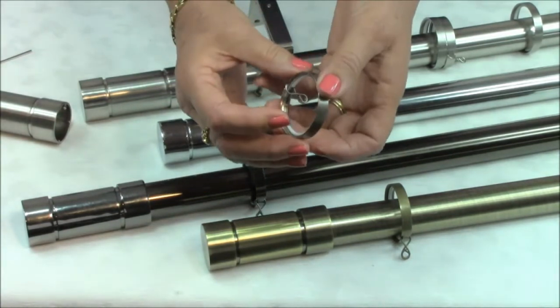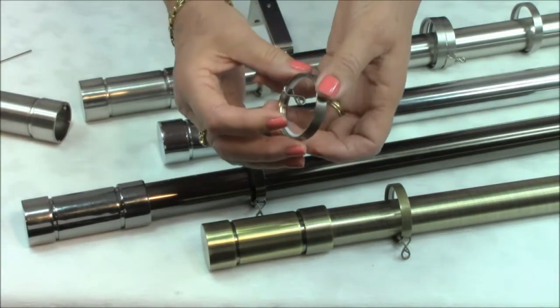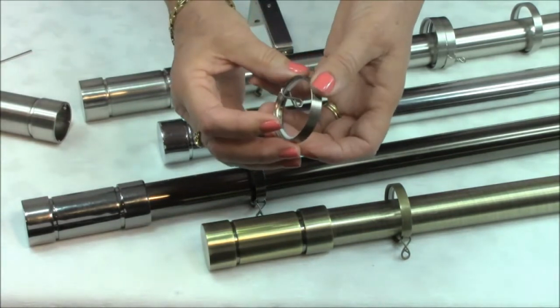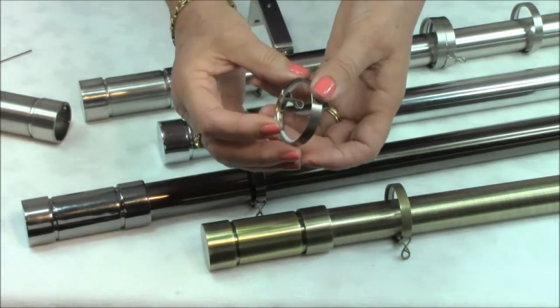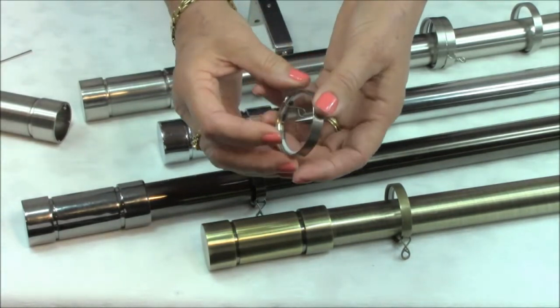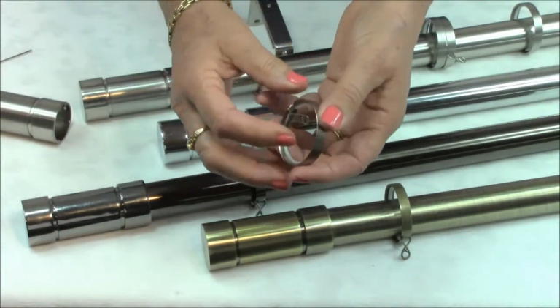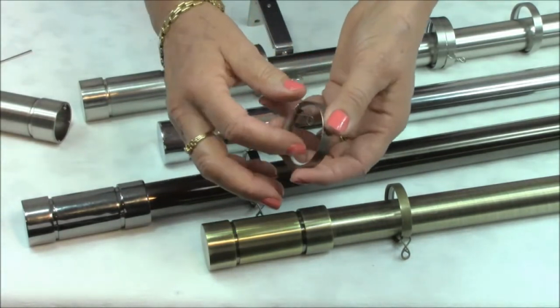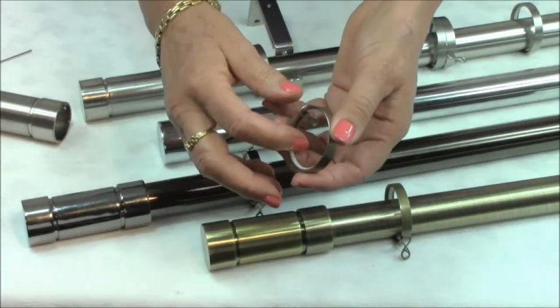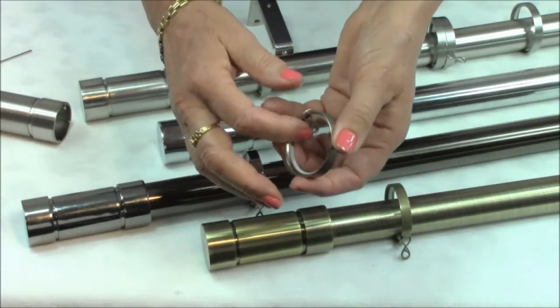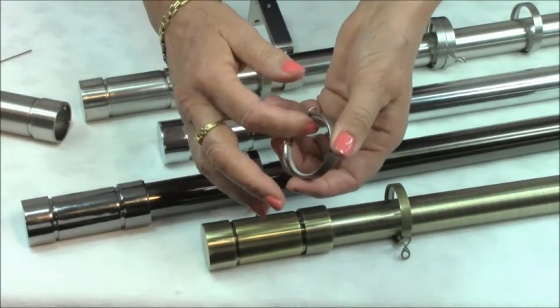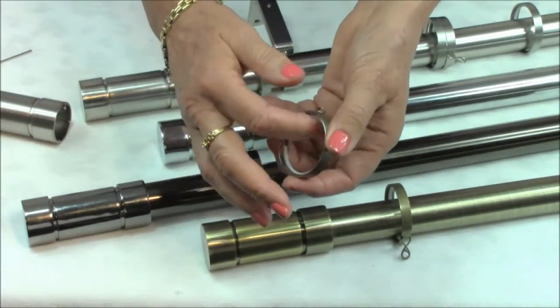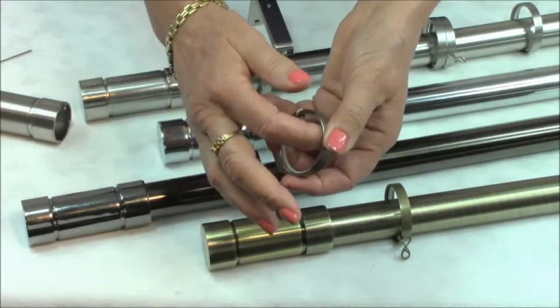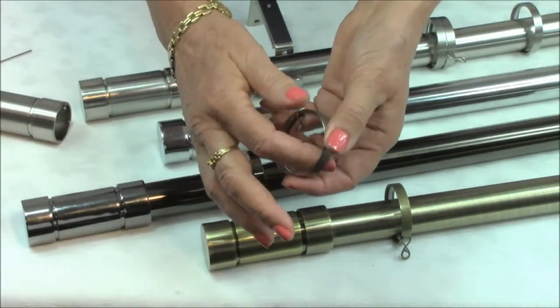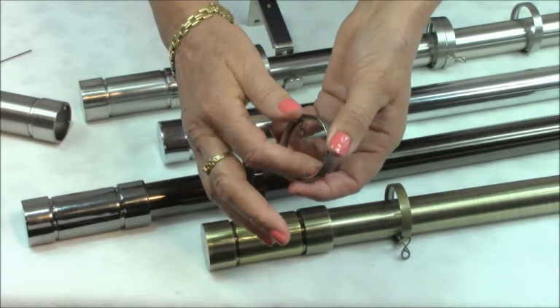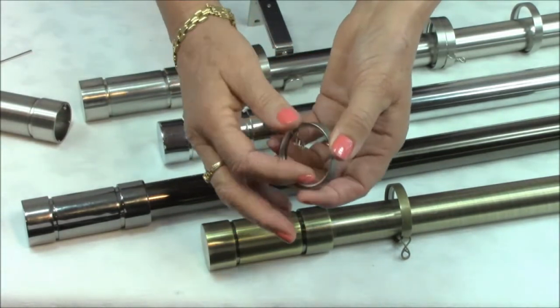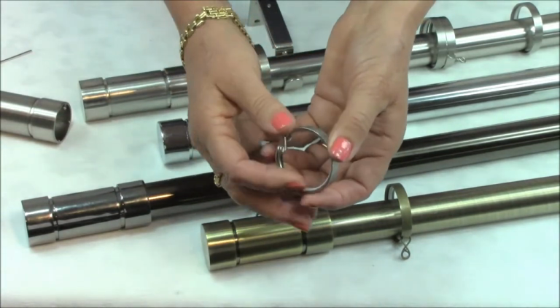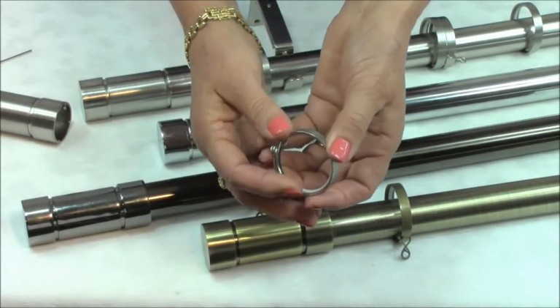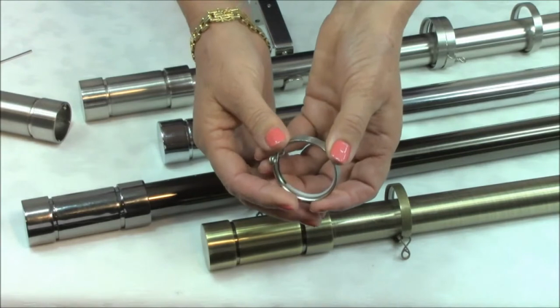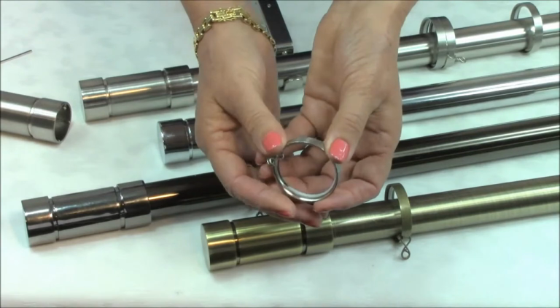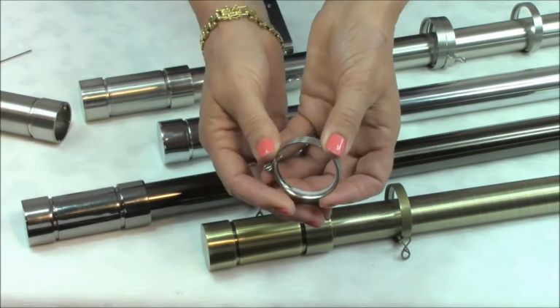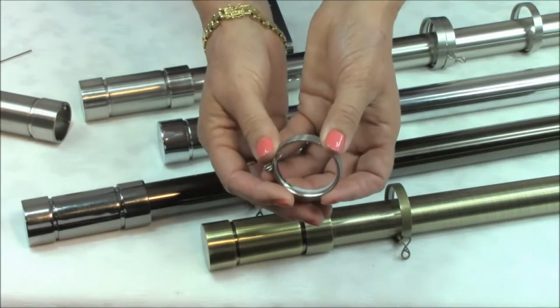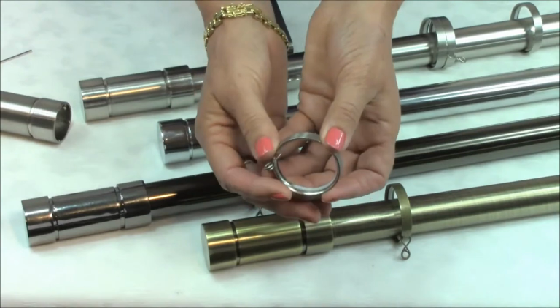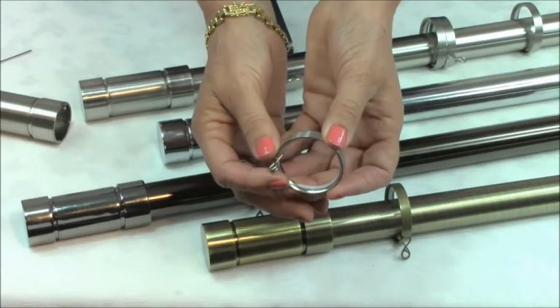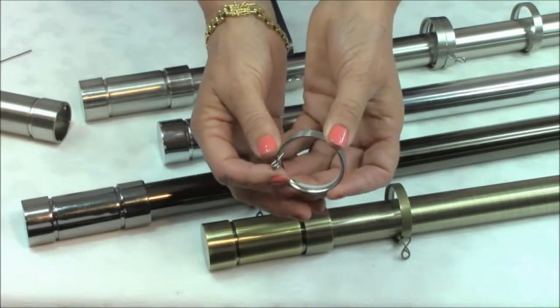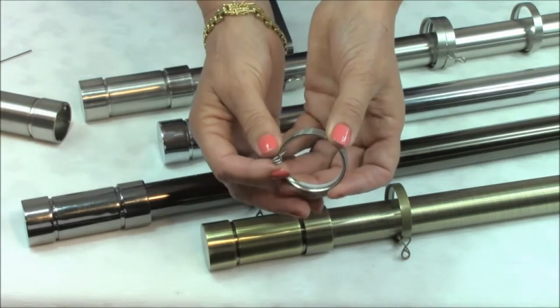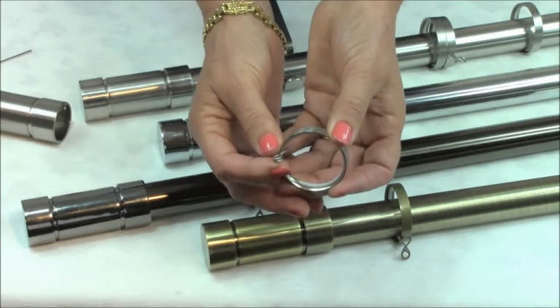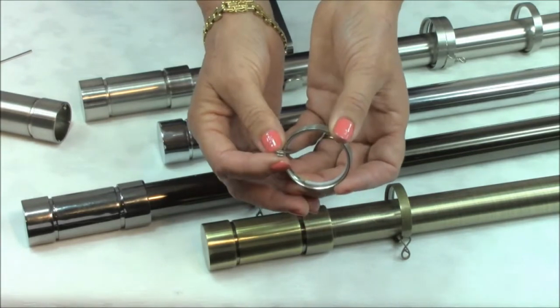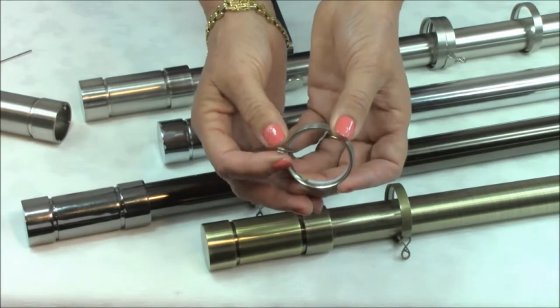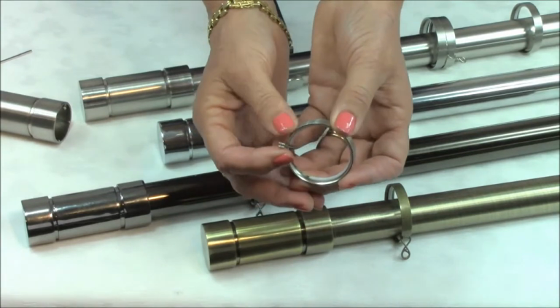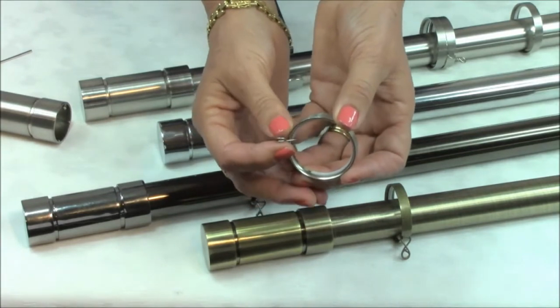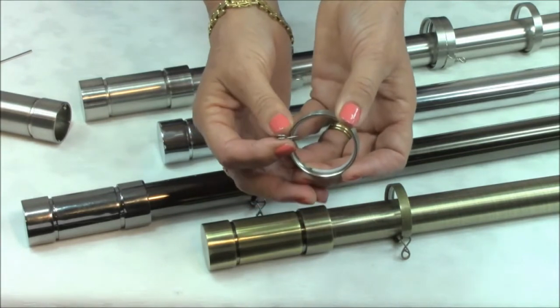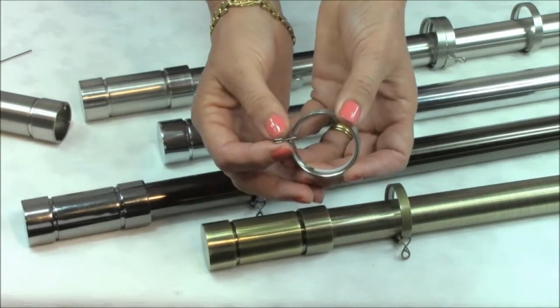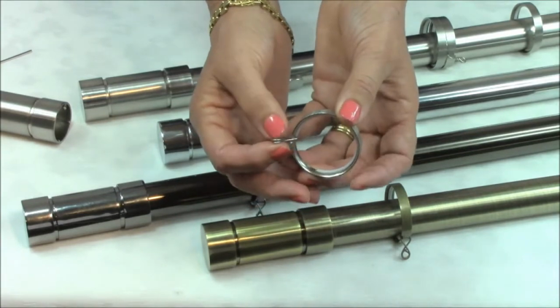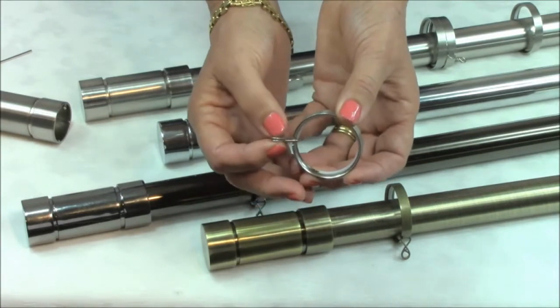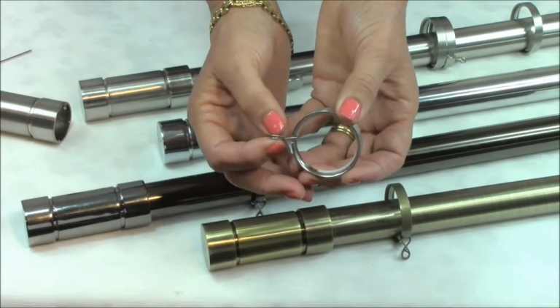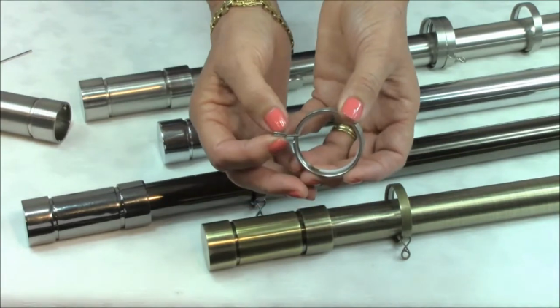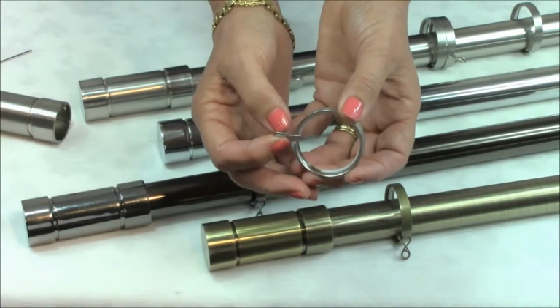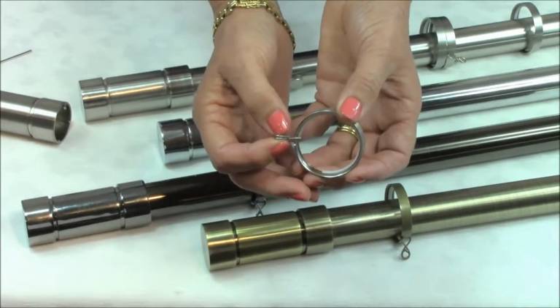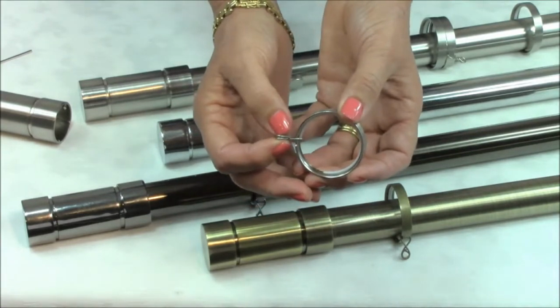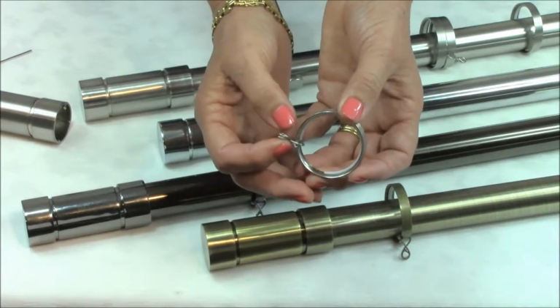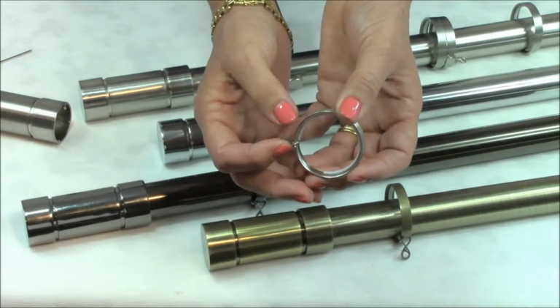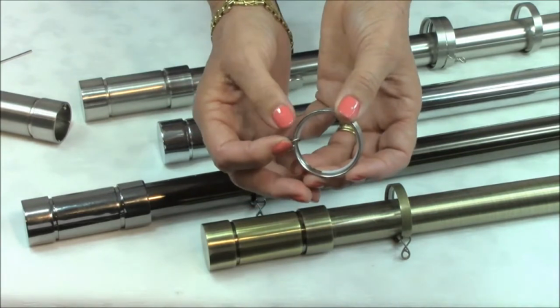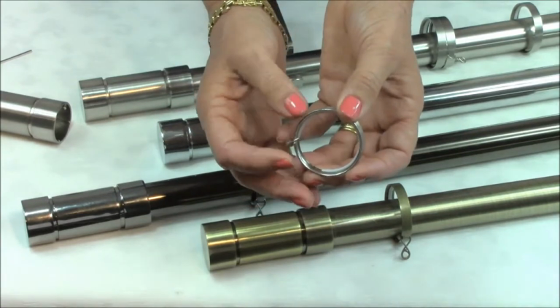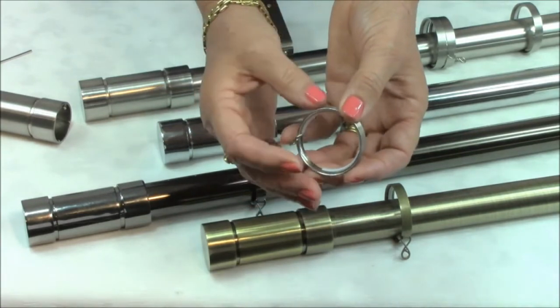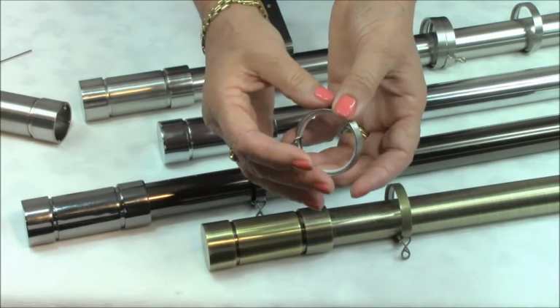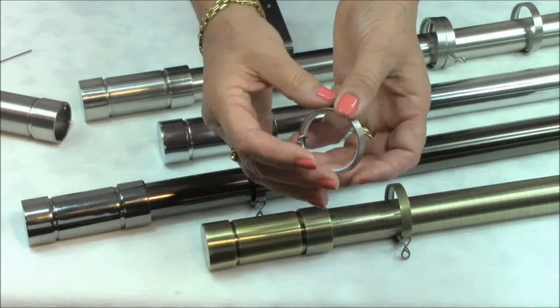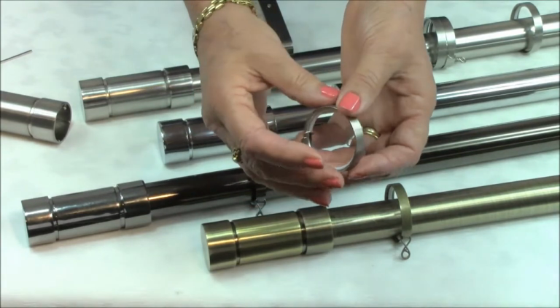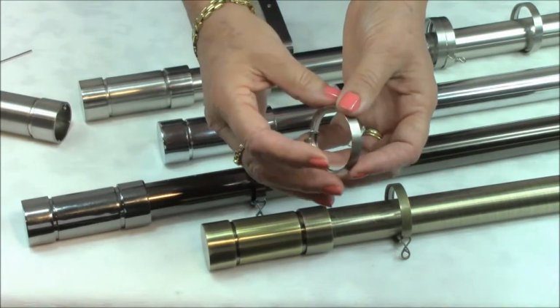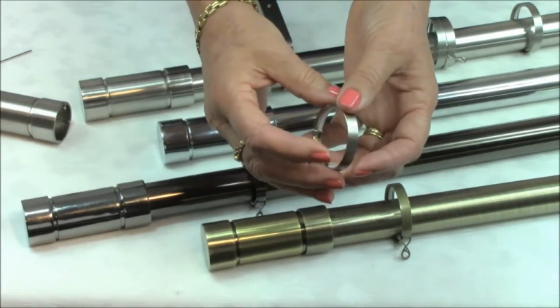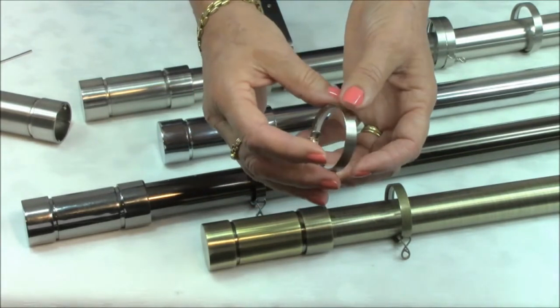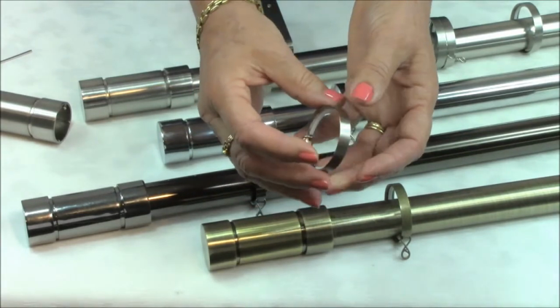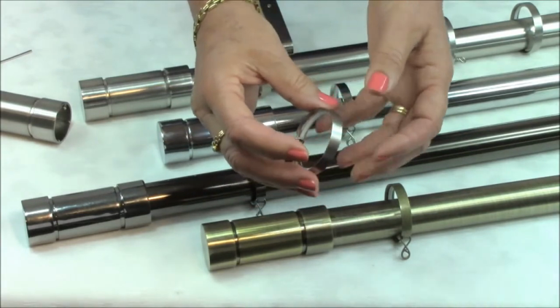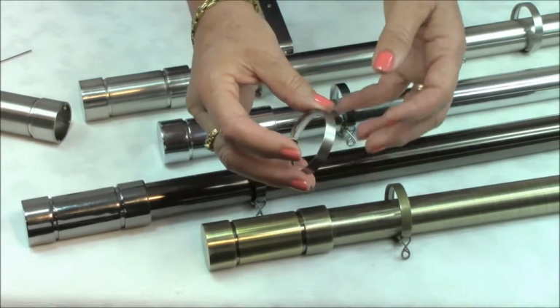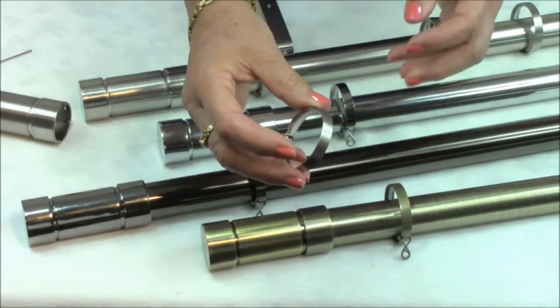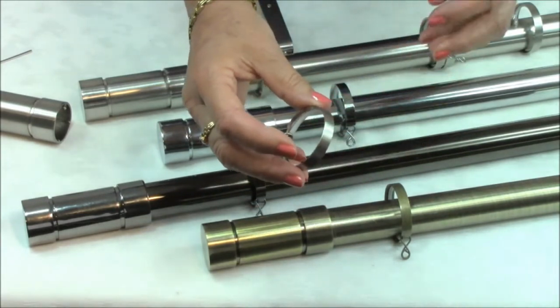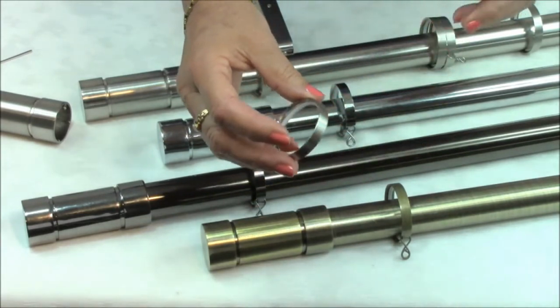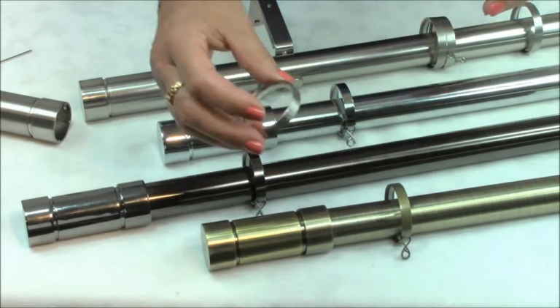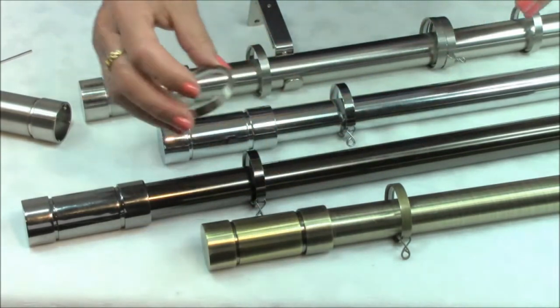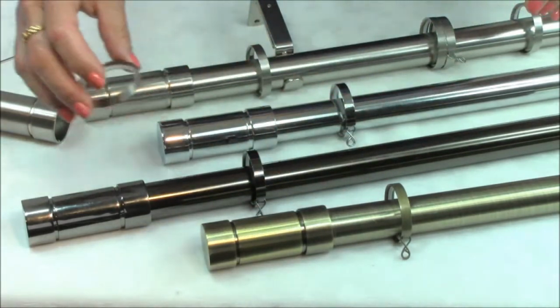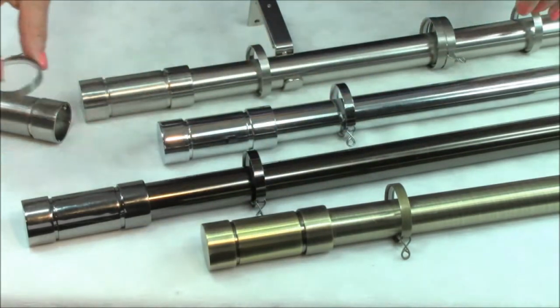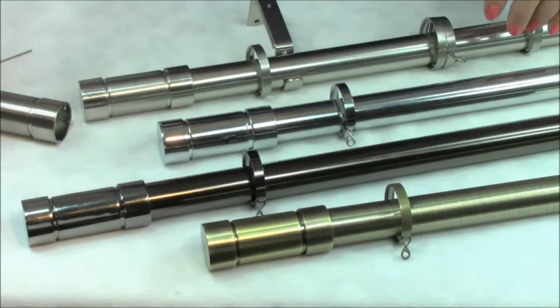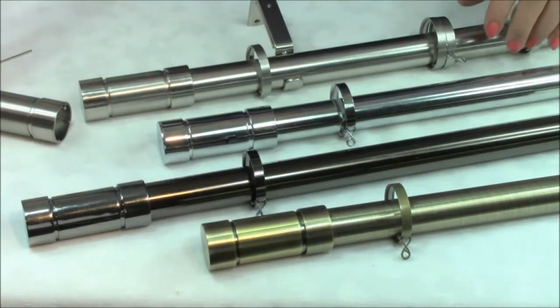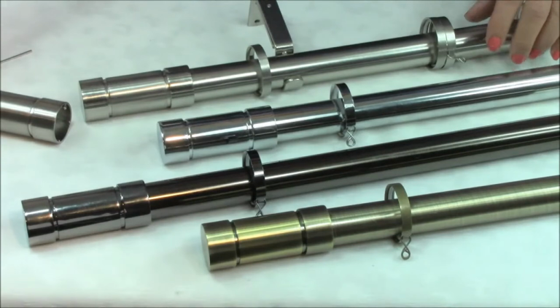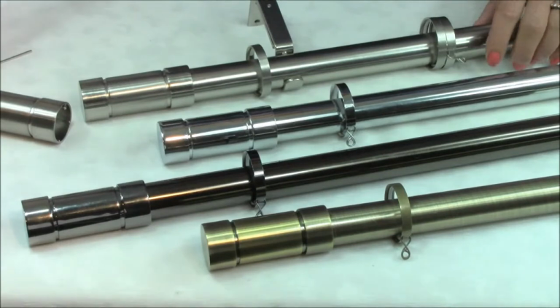The matching metal curtain rings have a nylon lining which means they can glide silently along the track when they are being used.